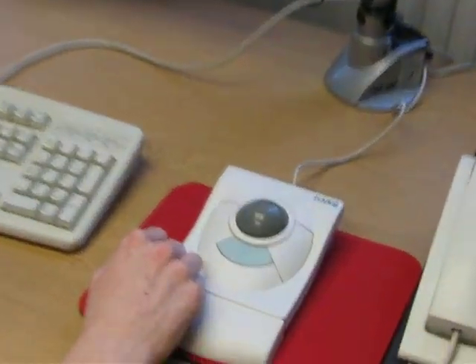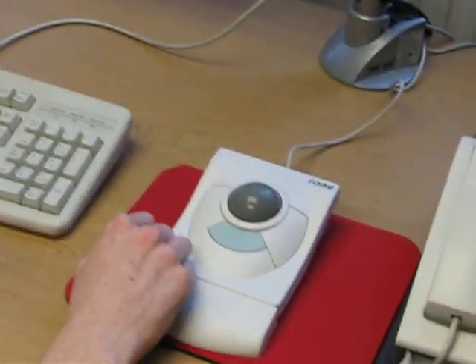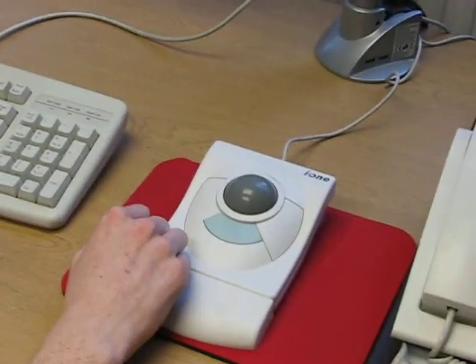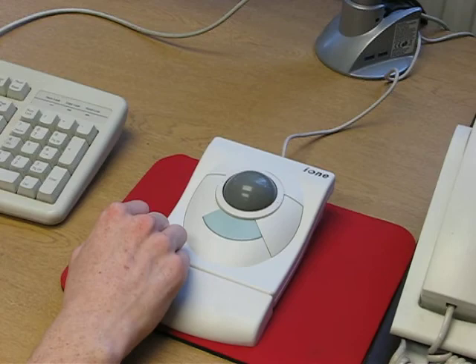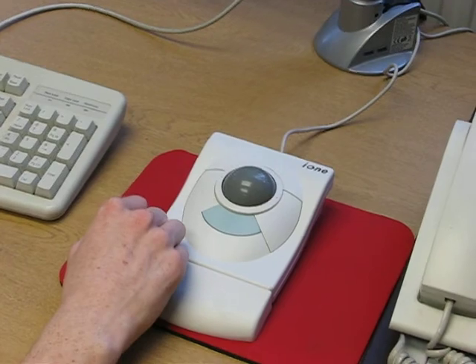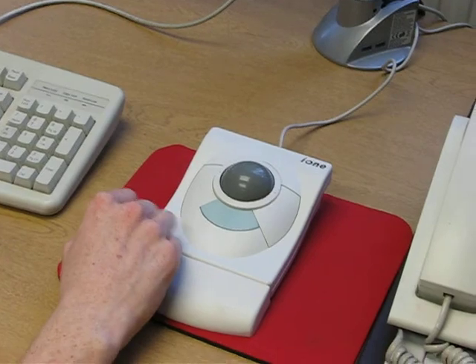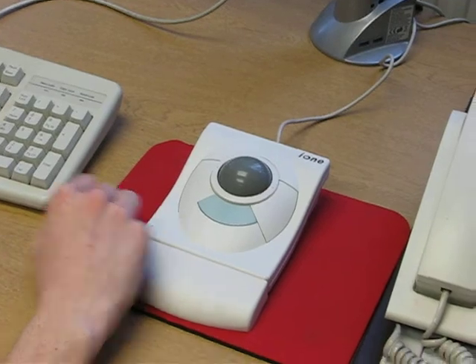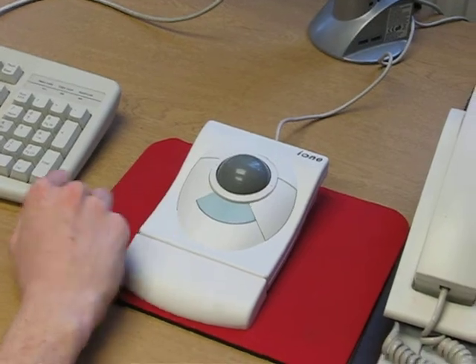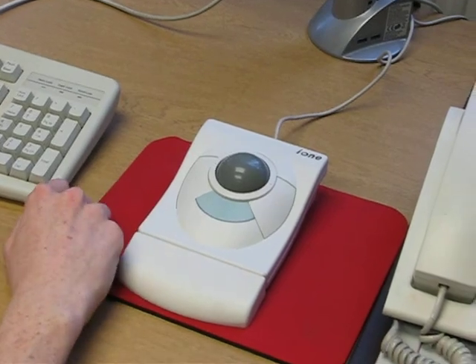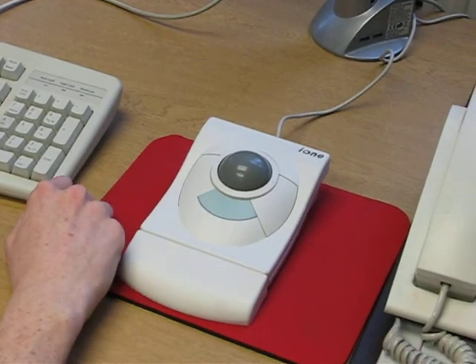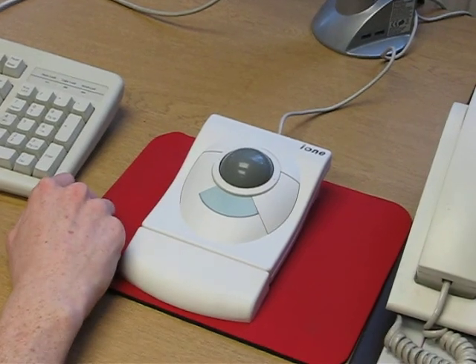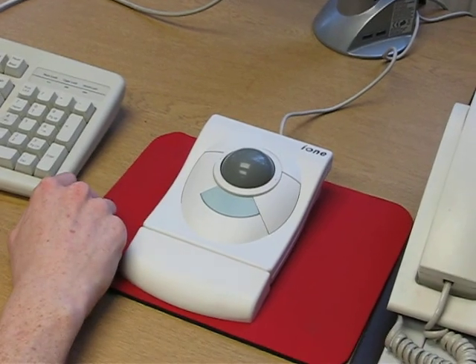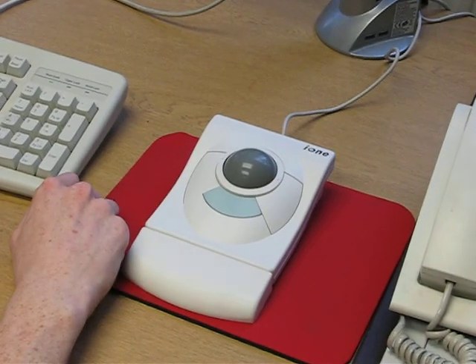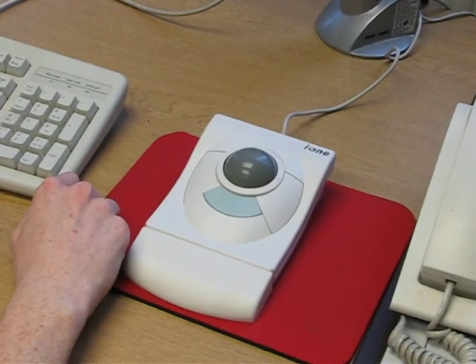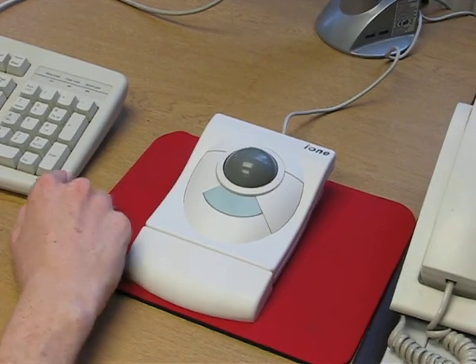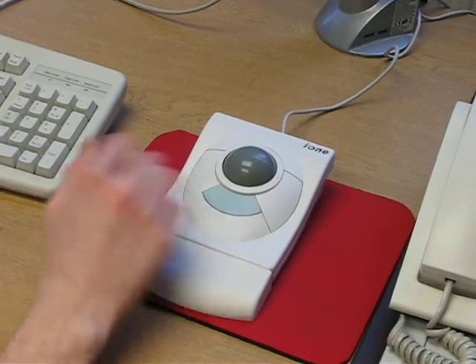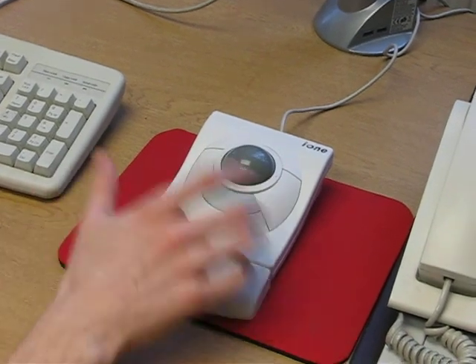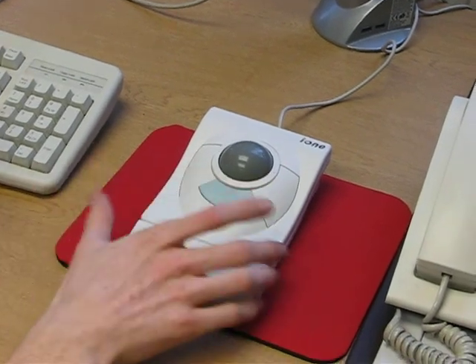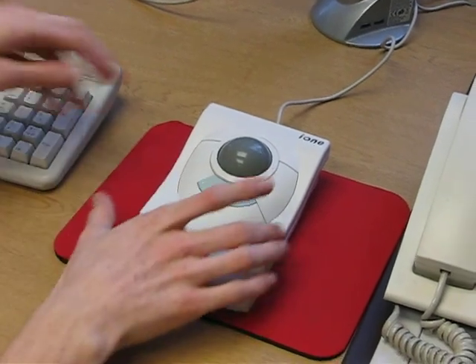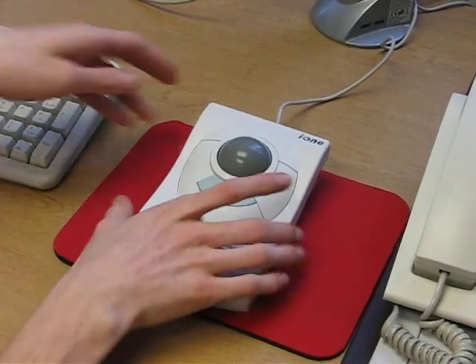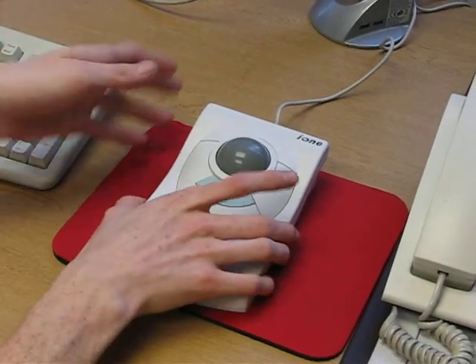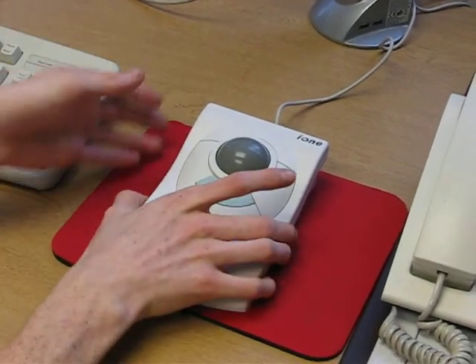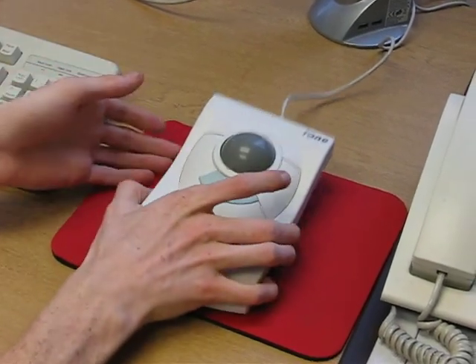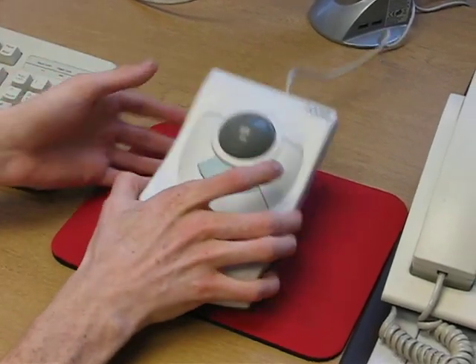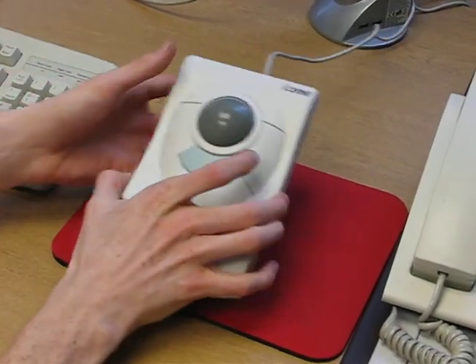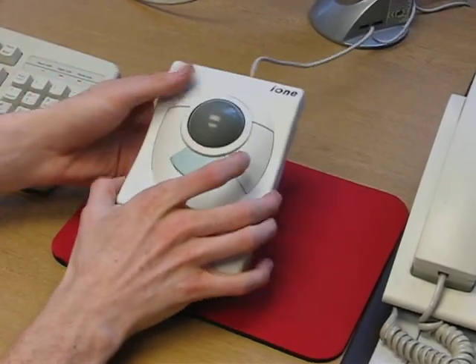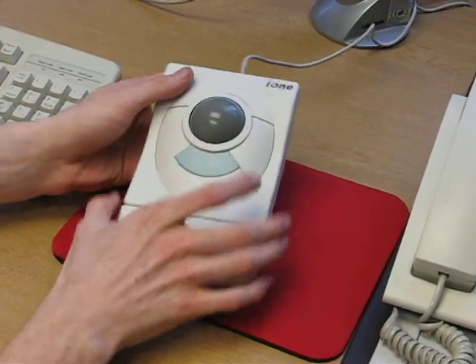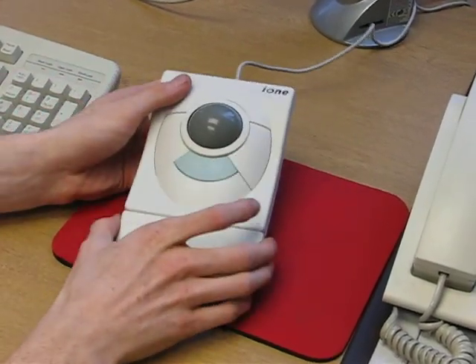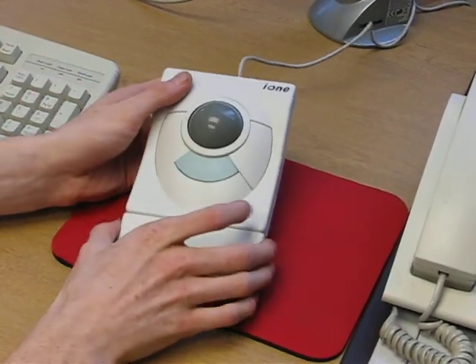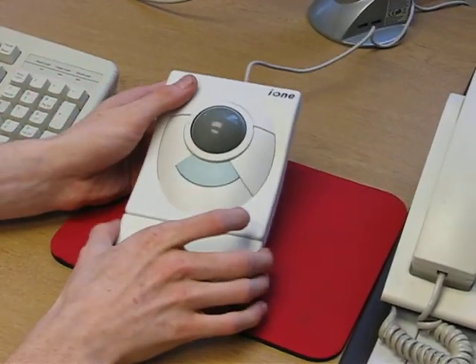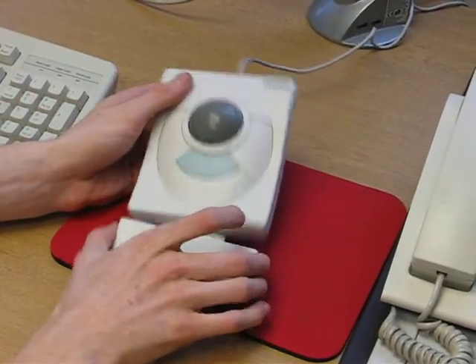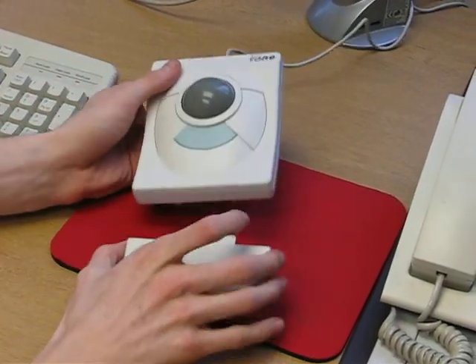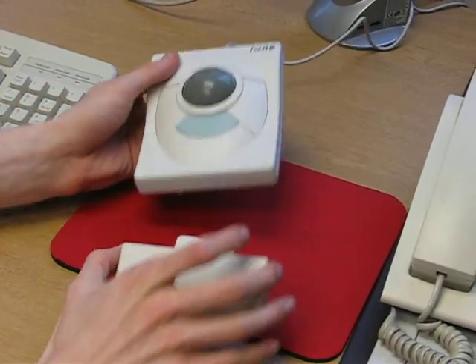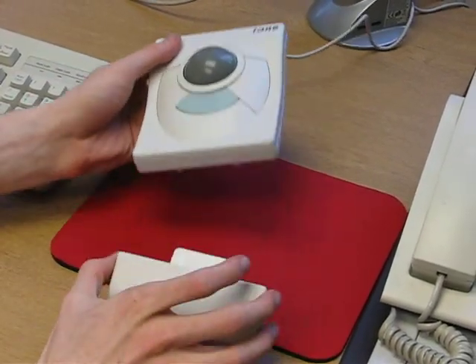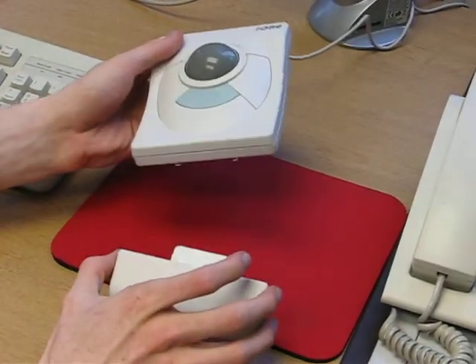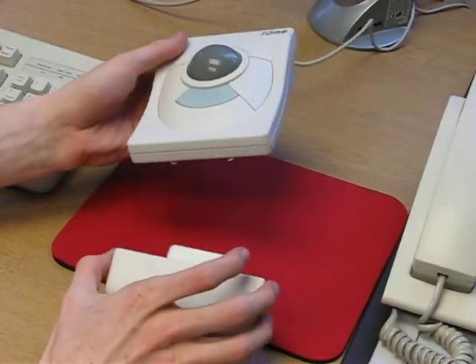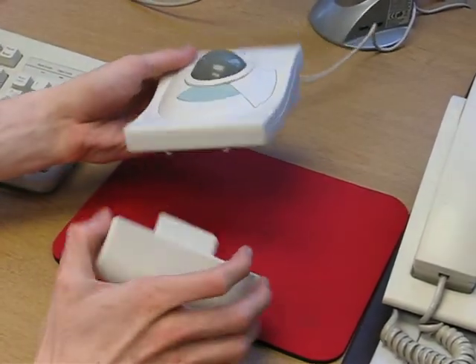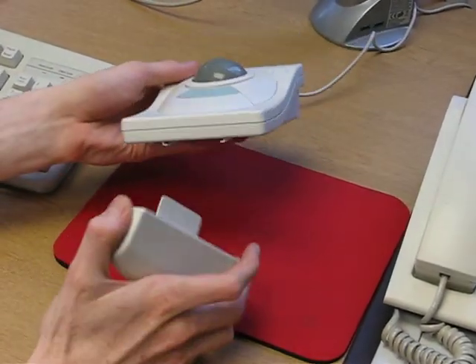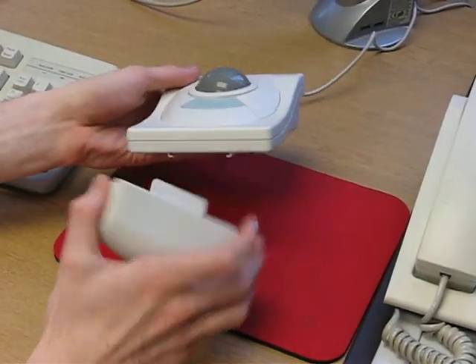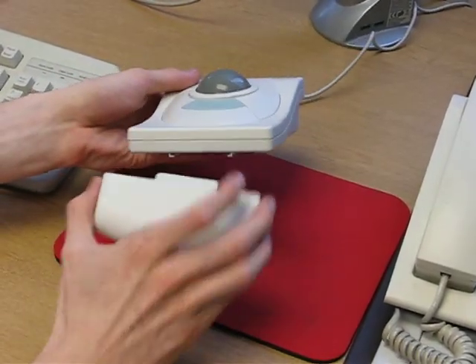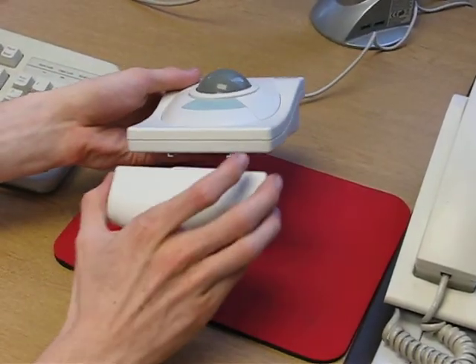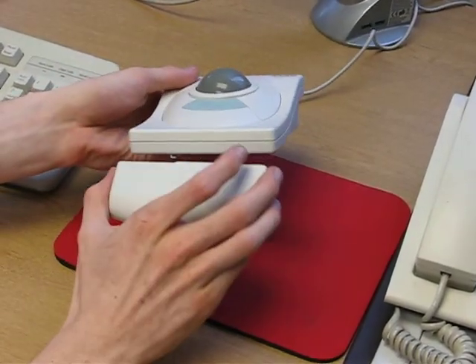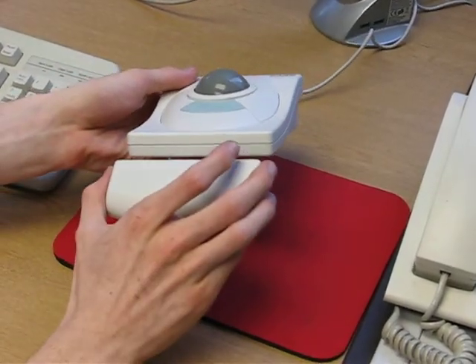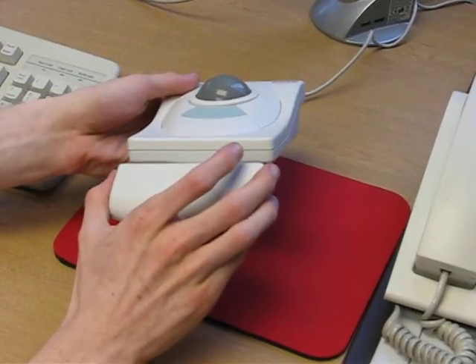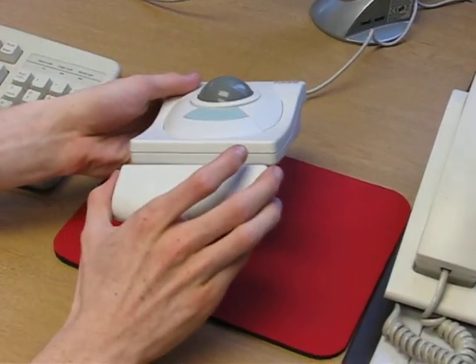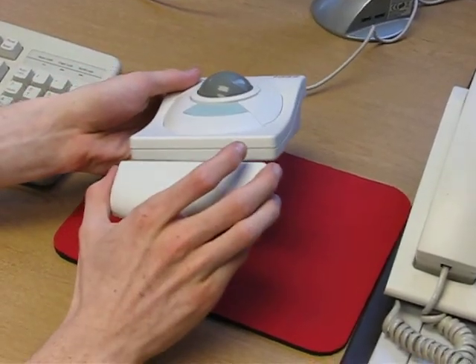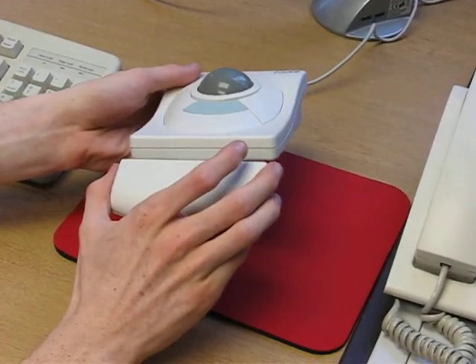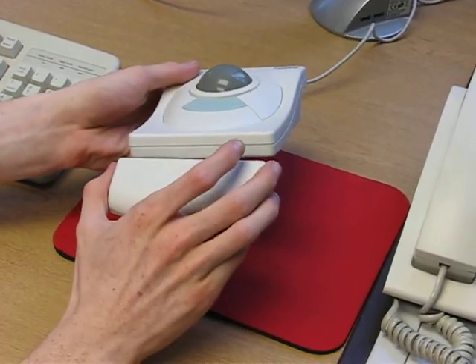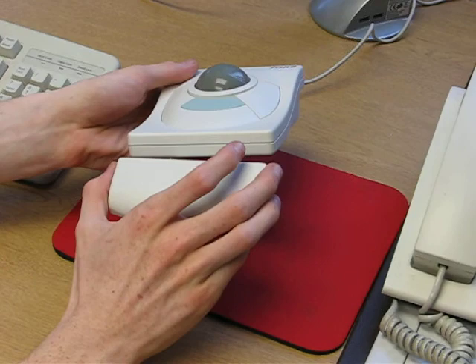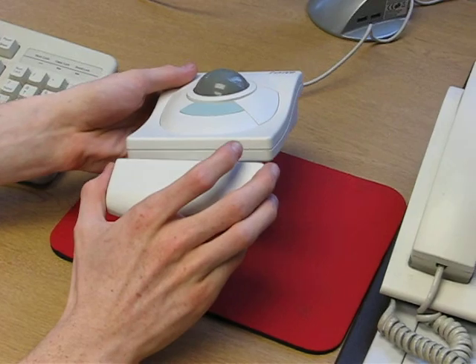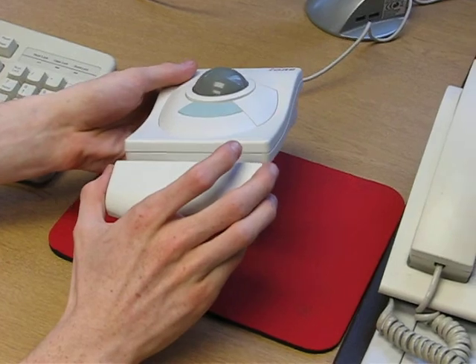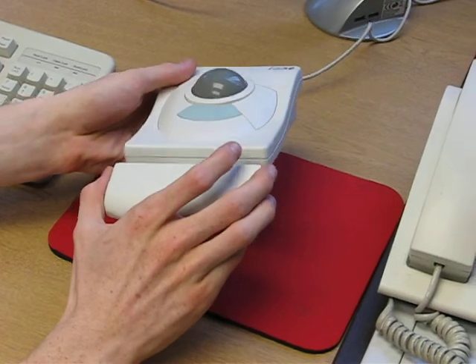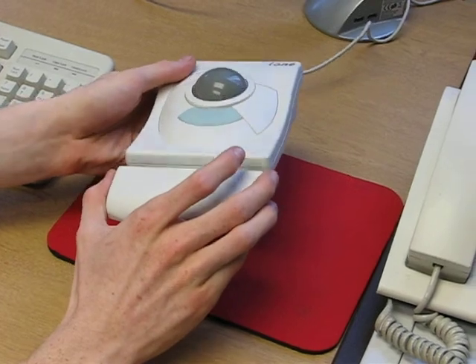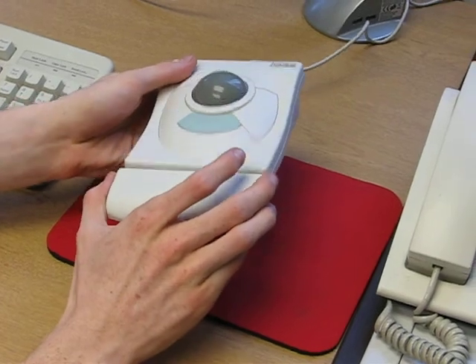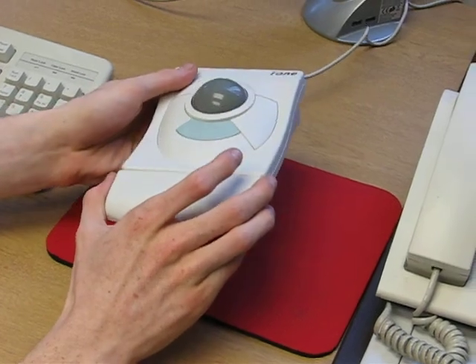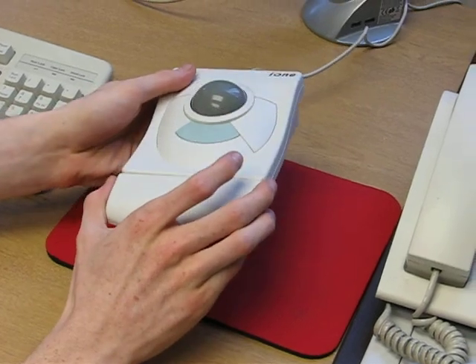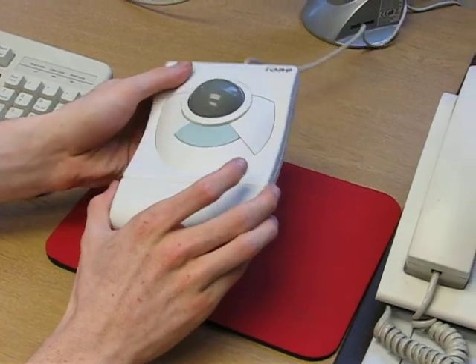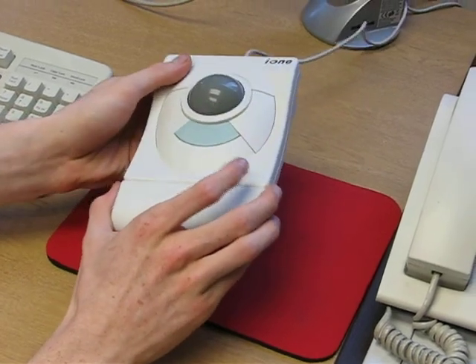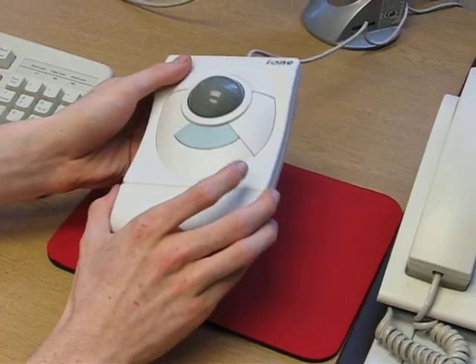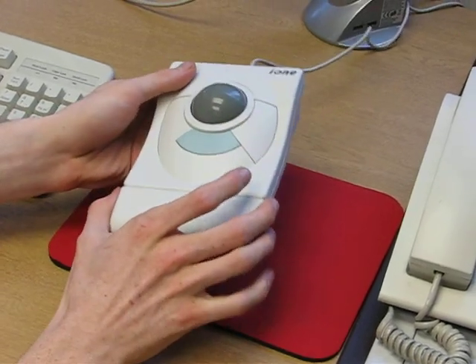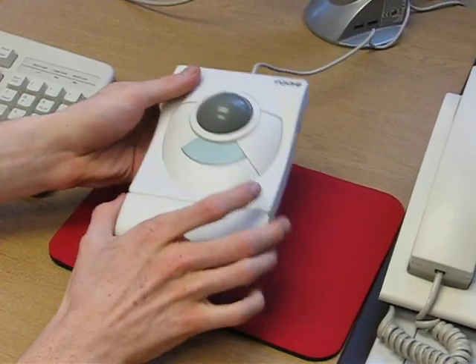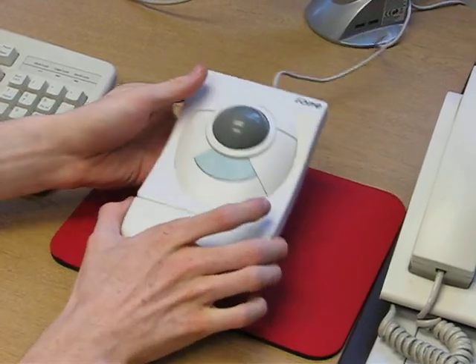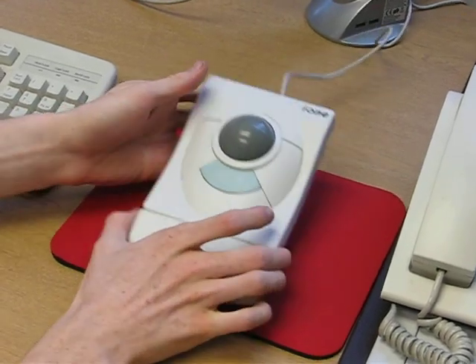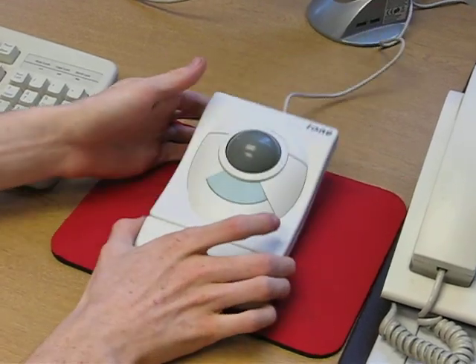In addition, it has a removable hand support so you can have it in either of the two modes.